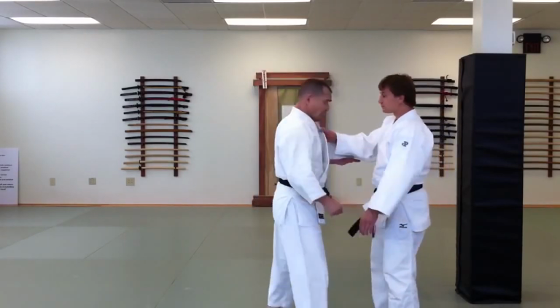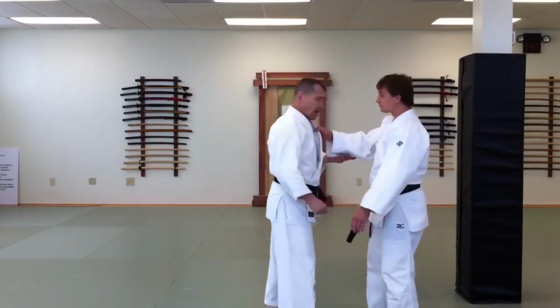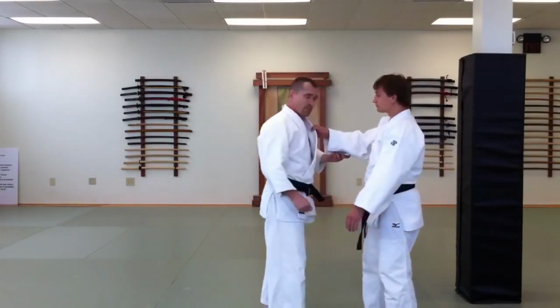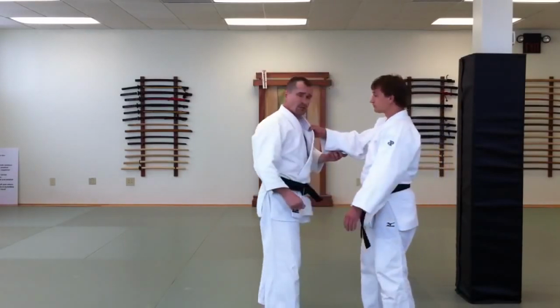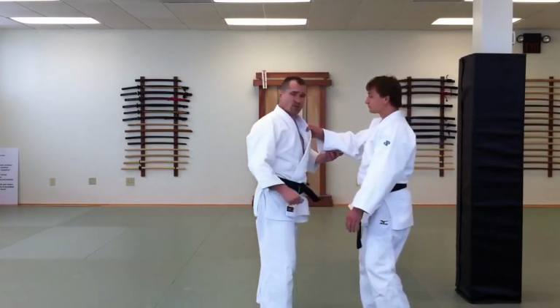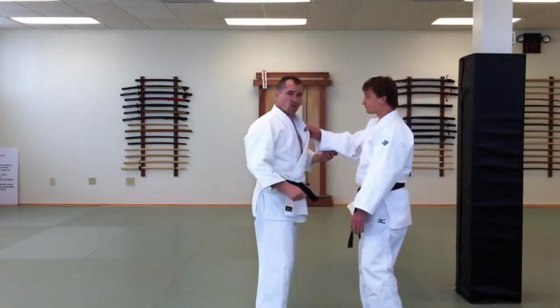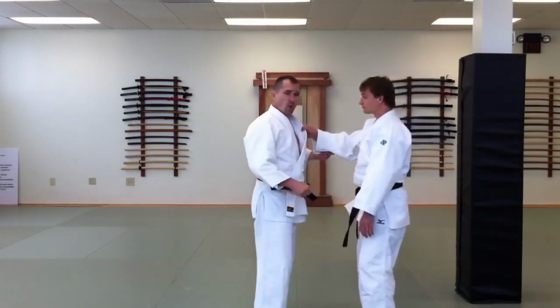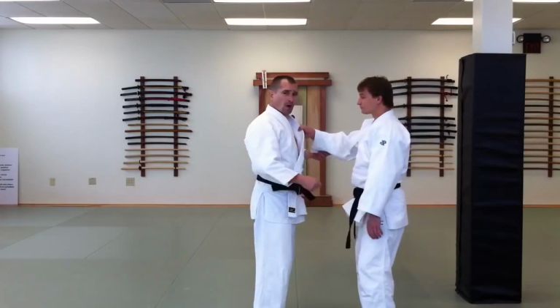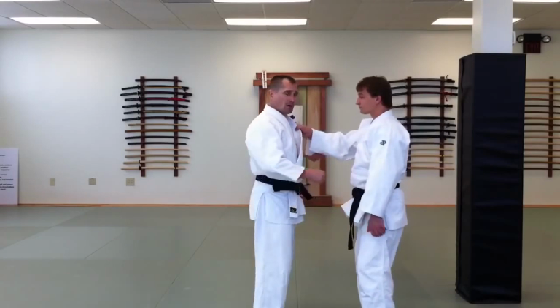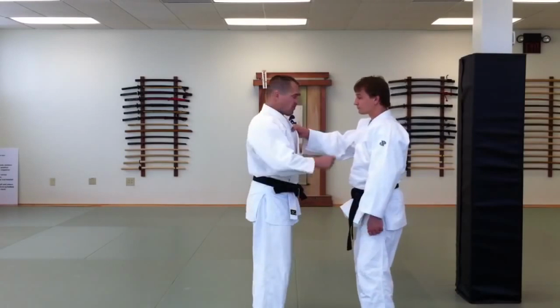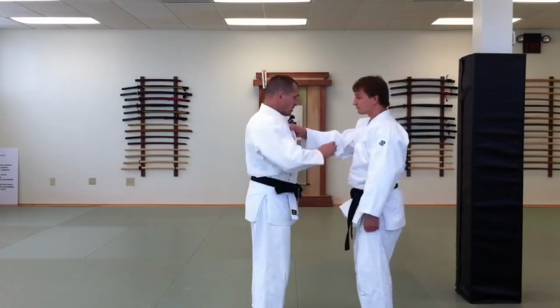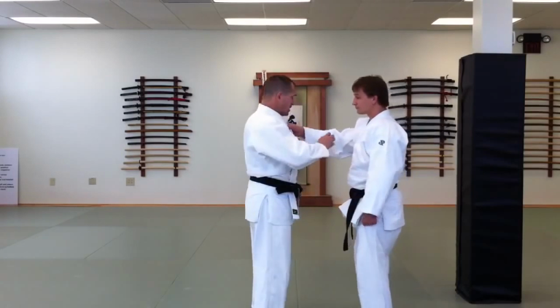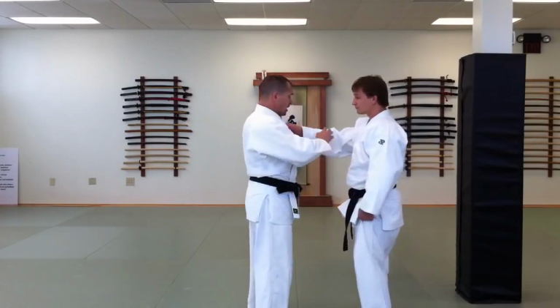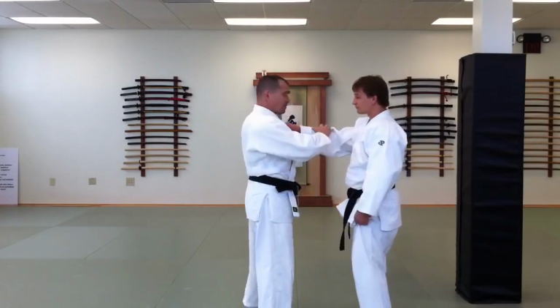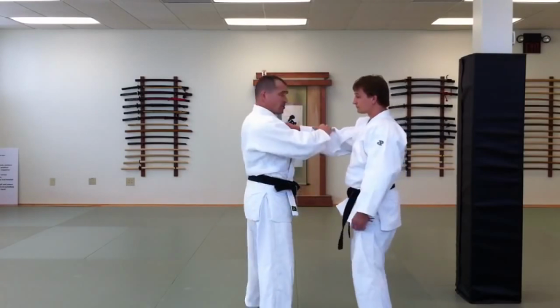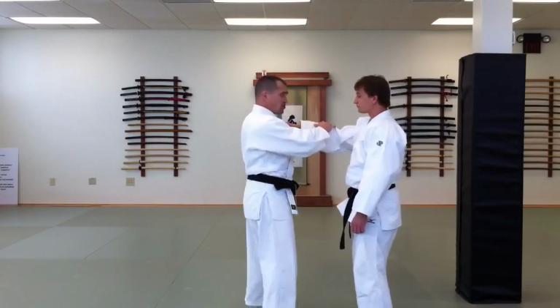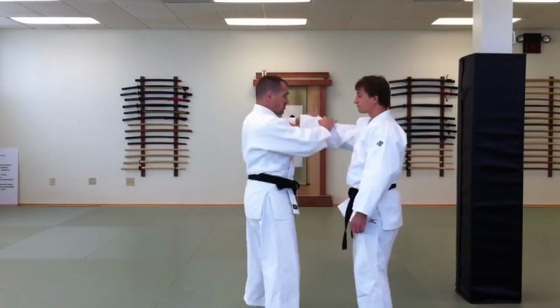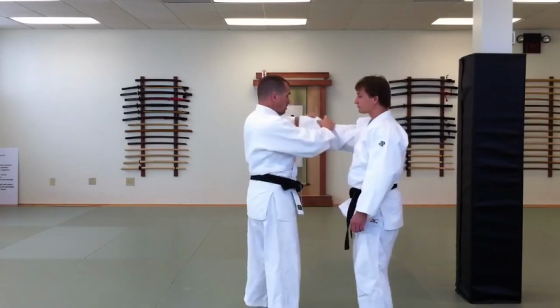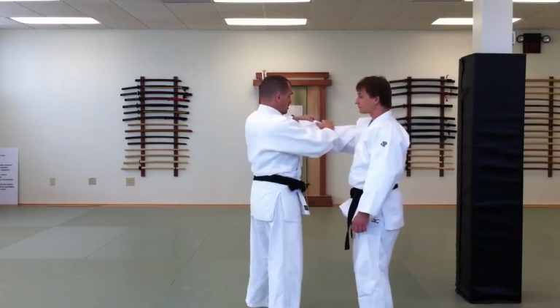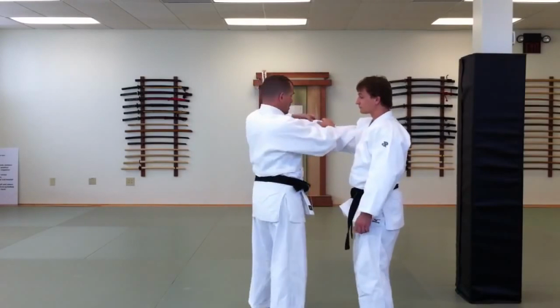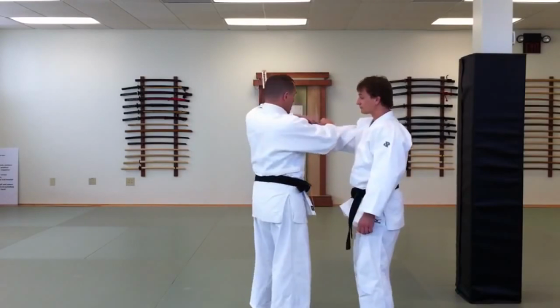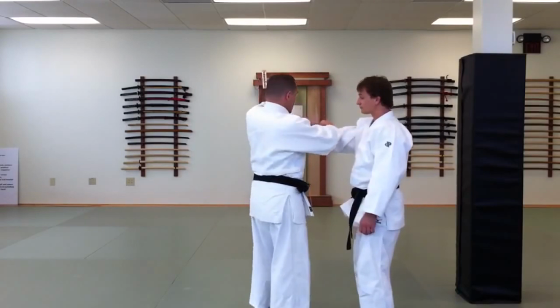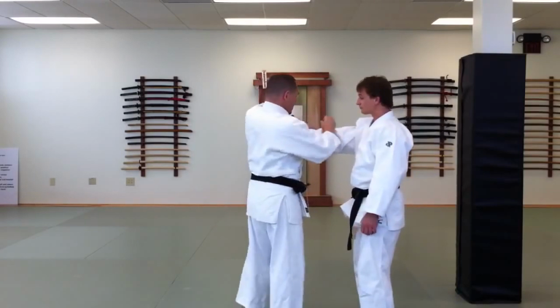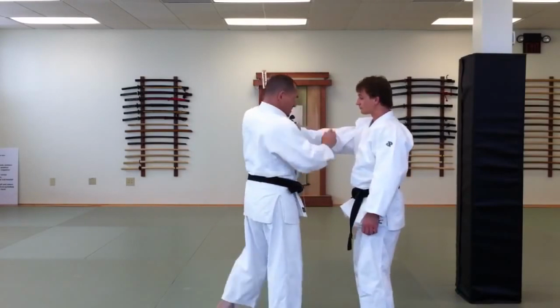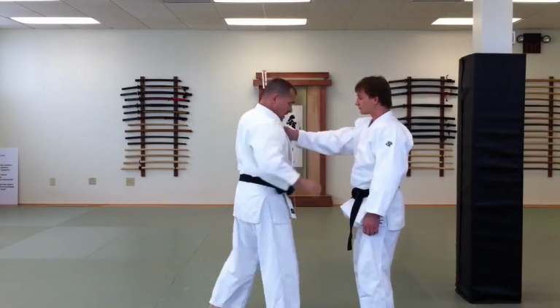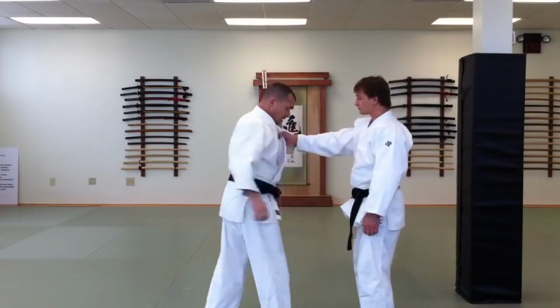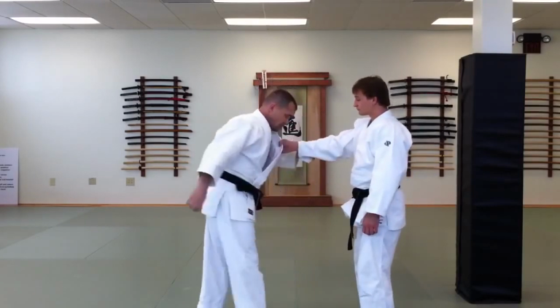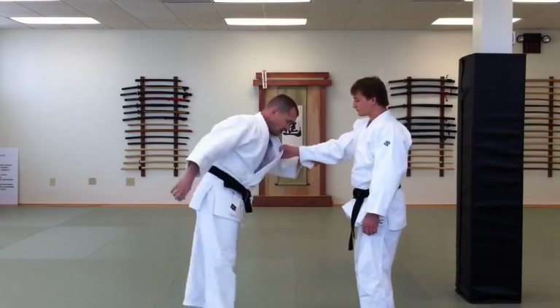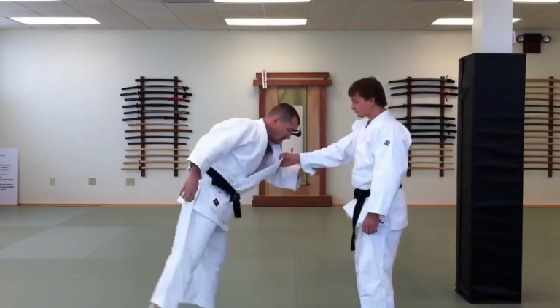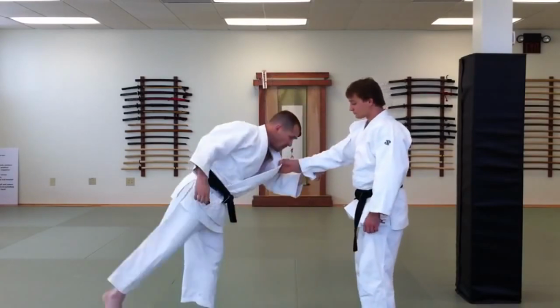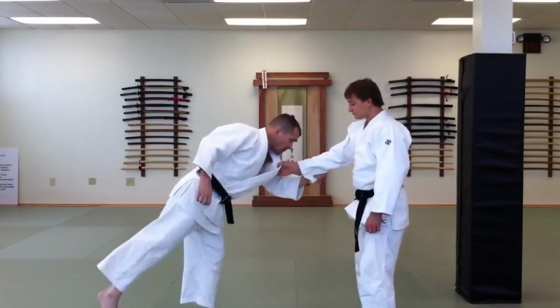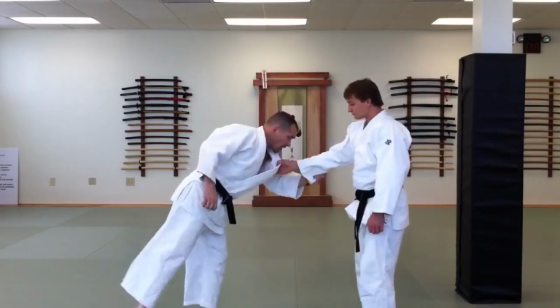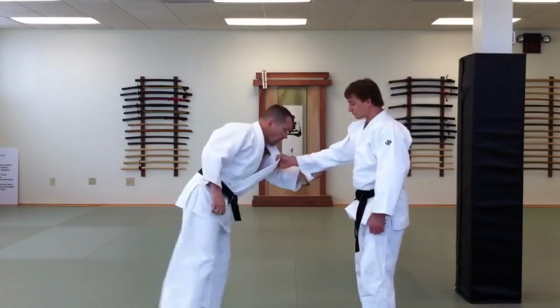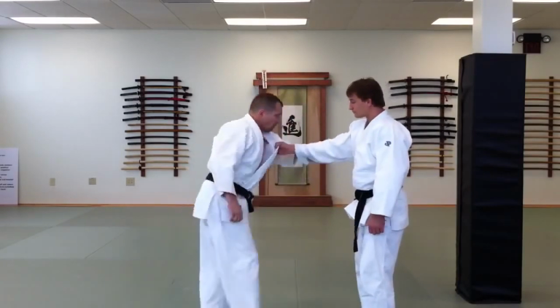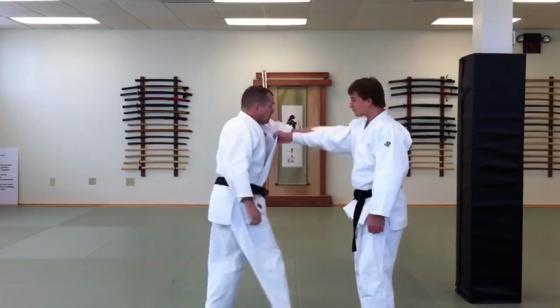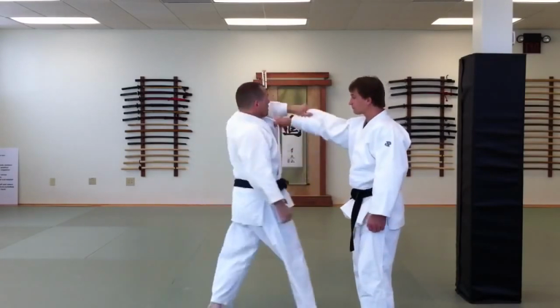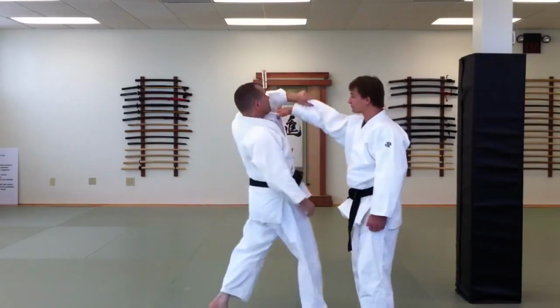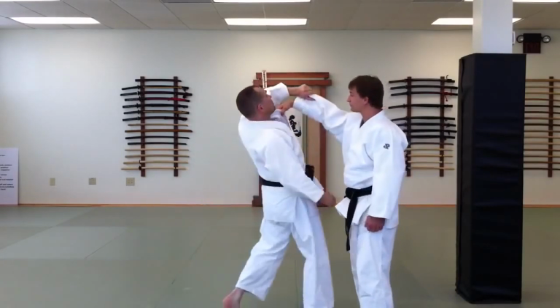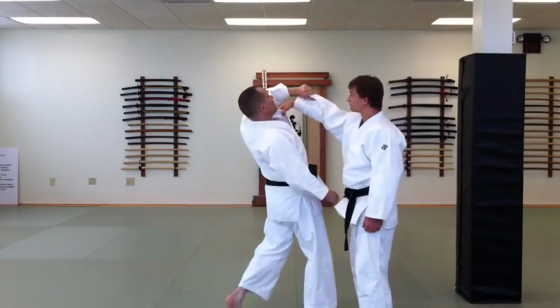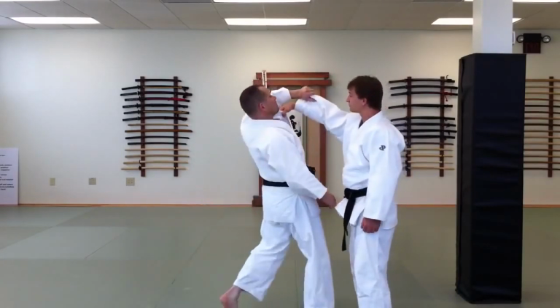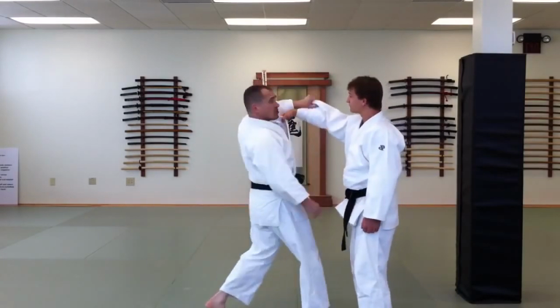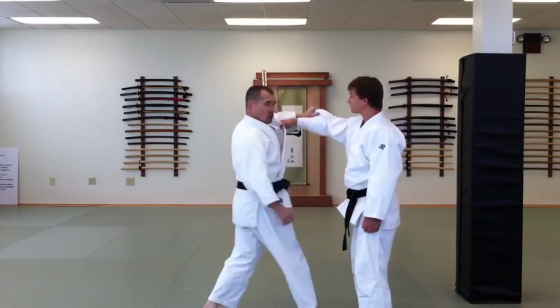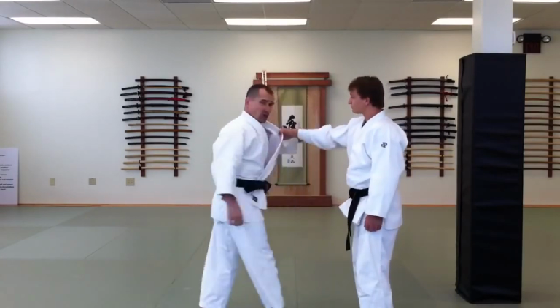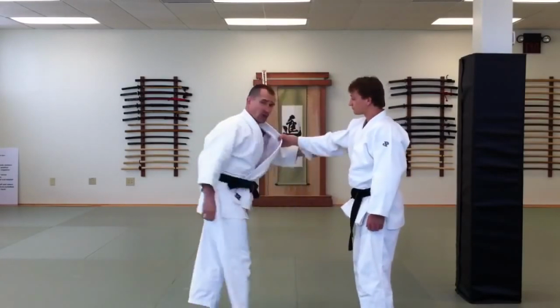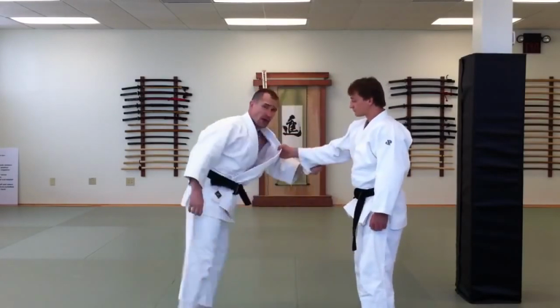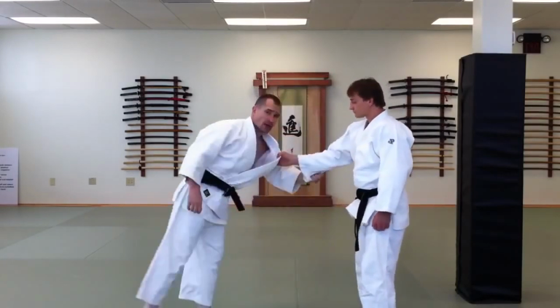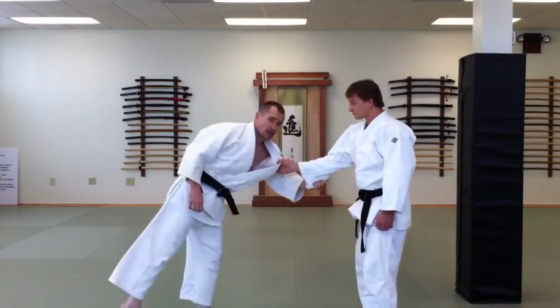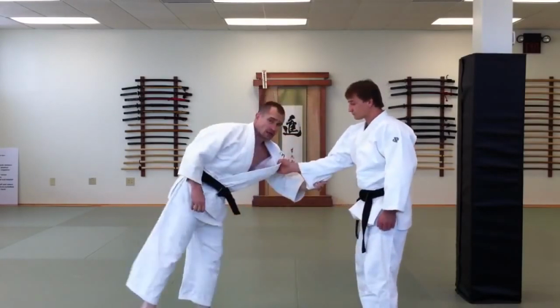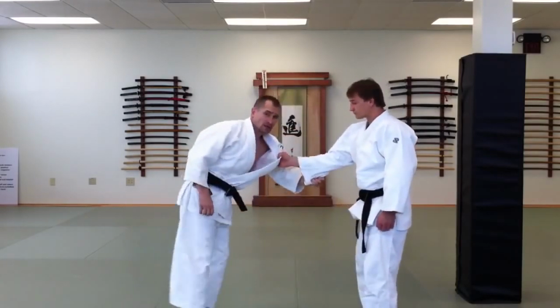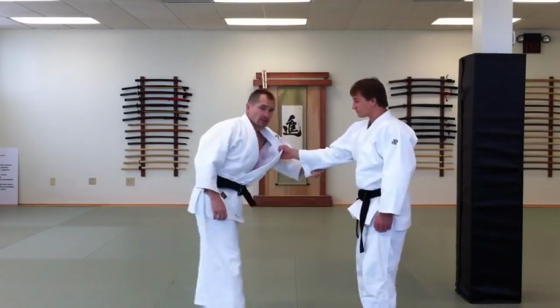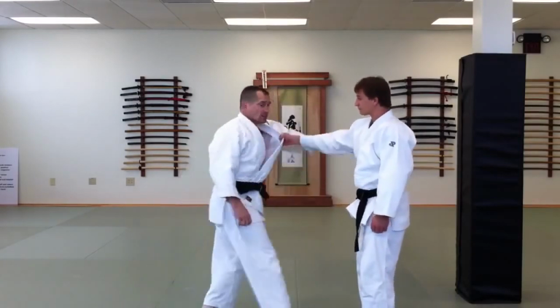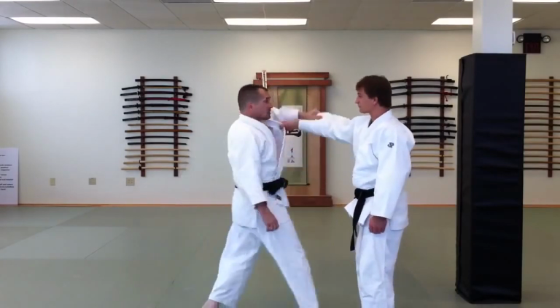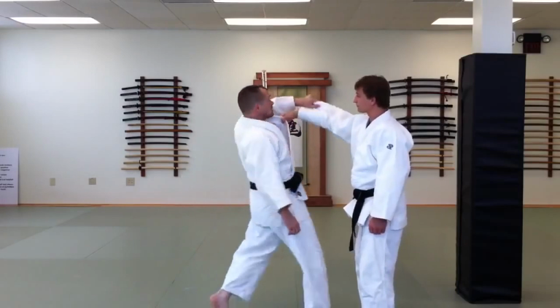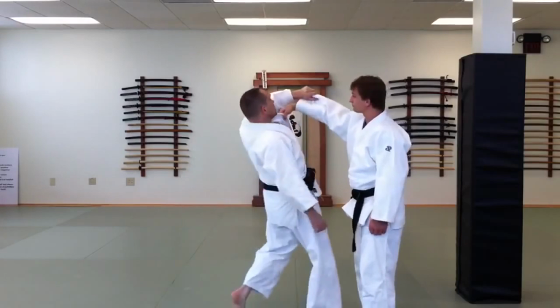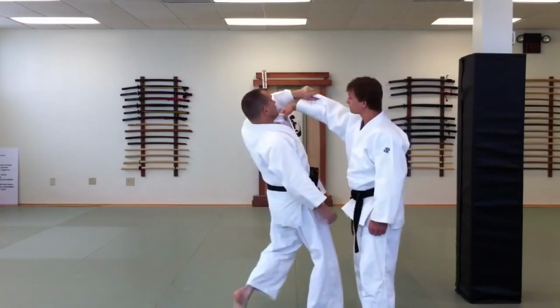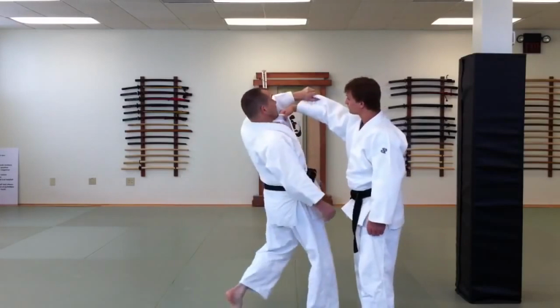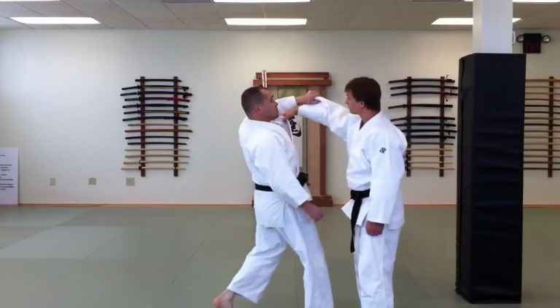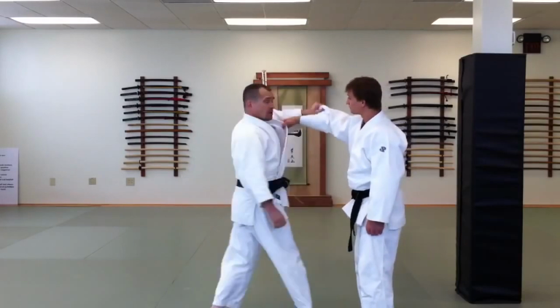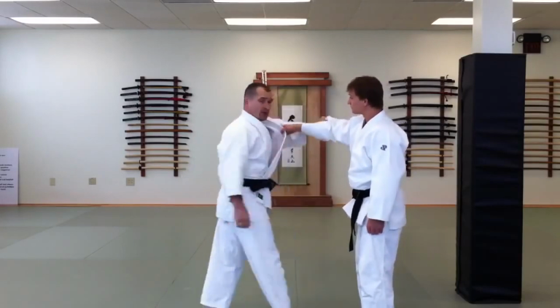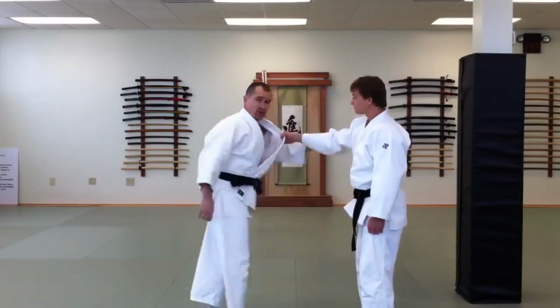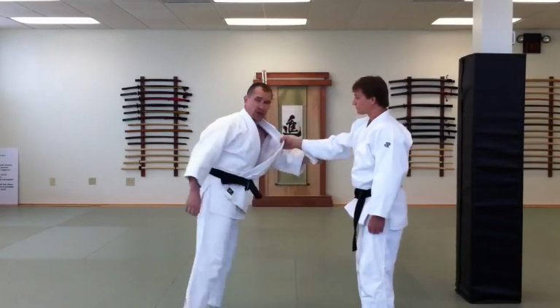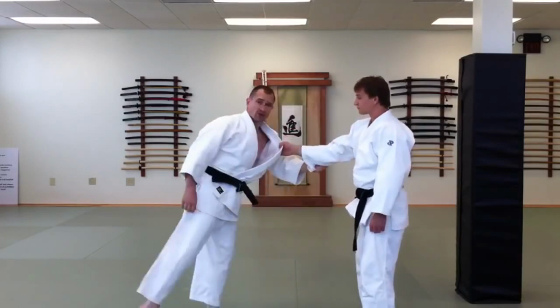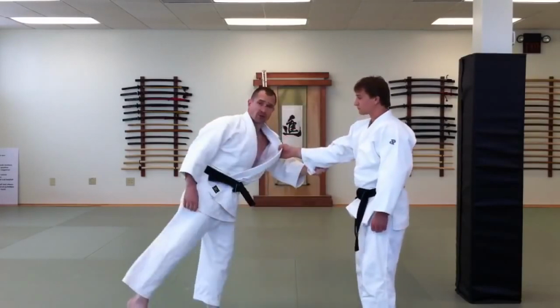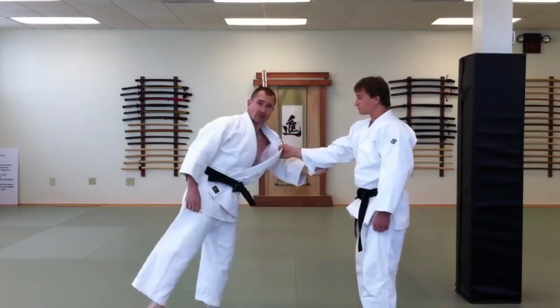Hand position one is fairly common in judo, and that's the idea of lifting and turning your hand out as you begin your entry.